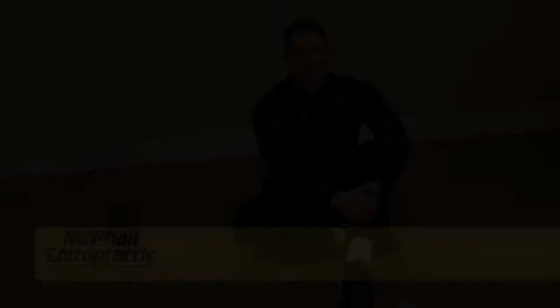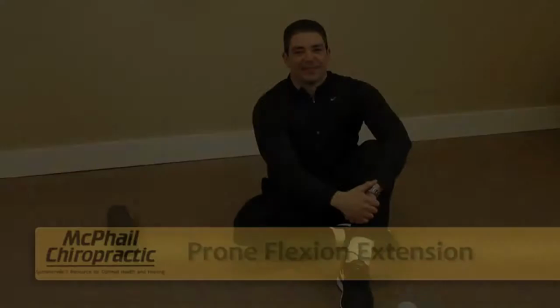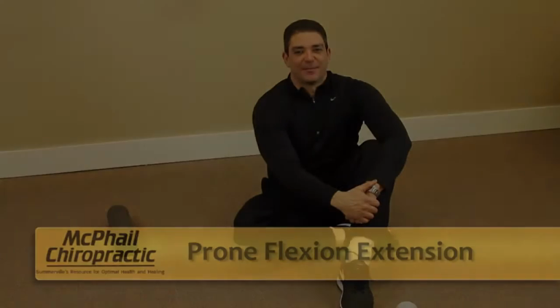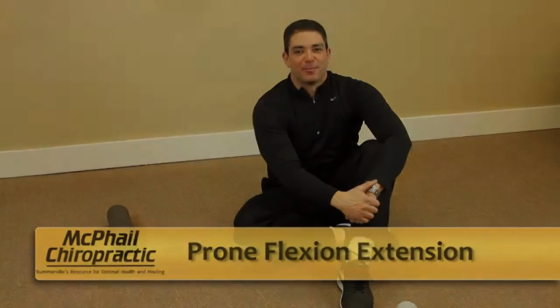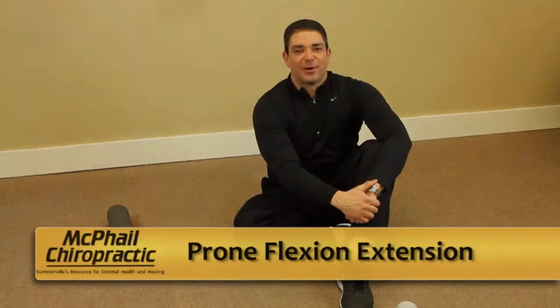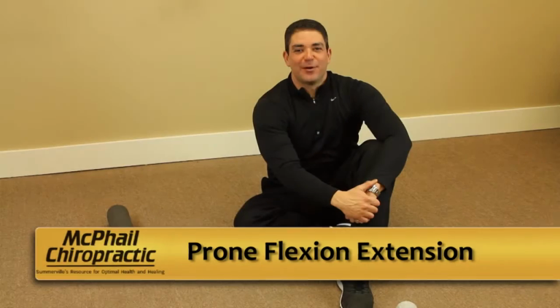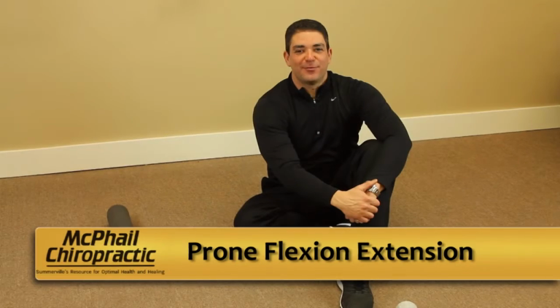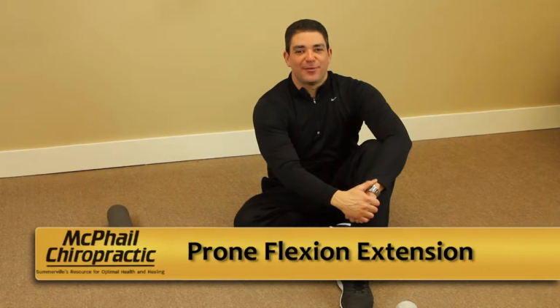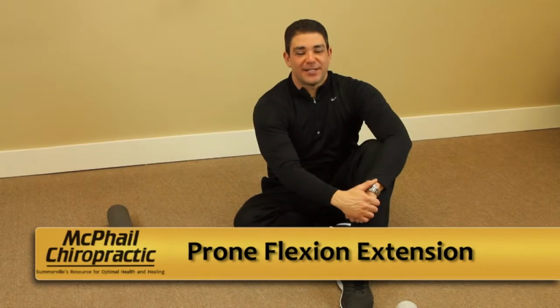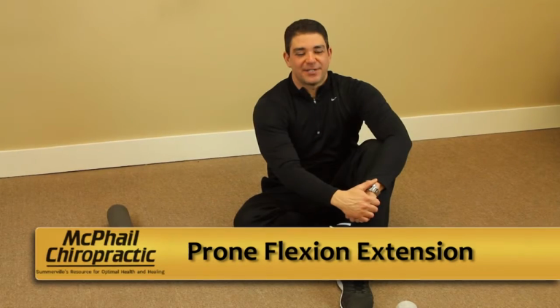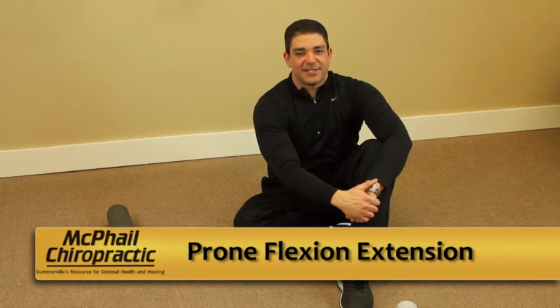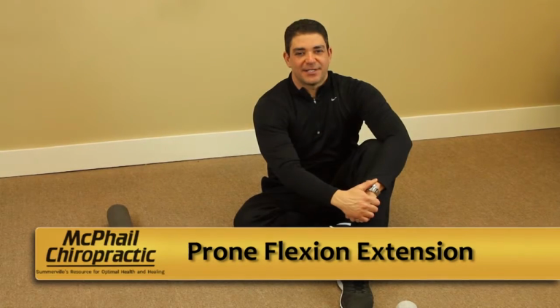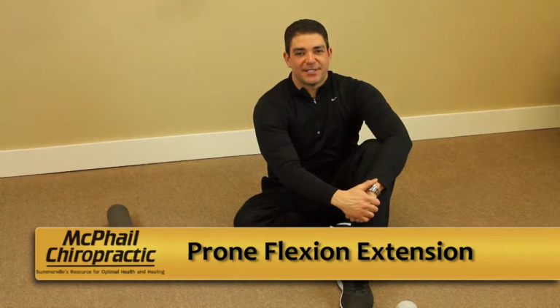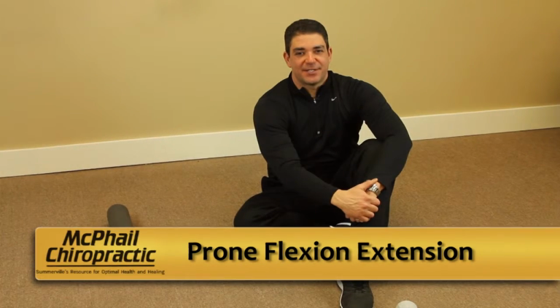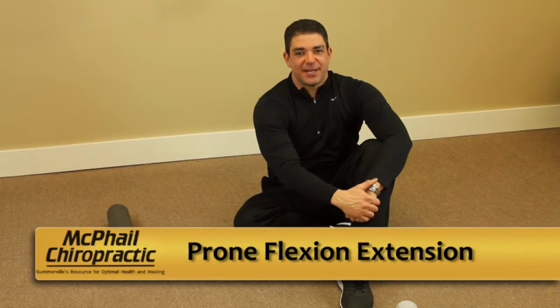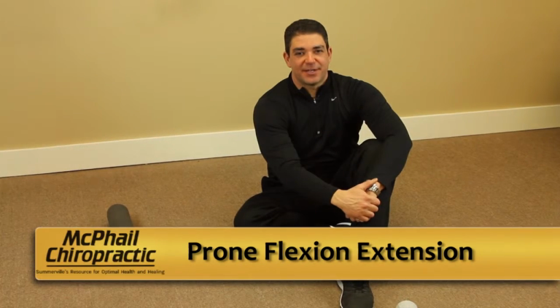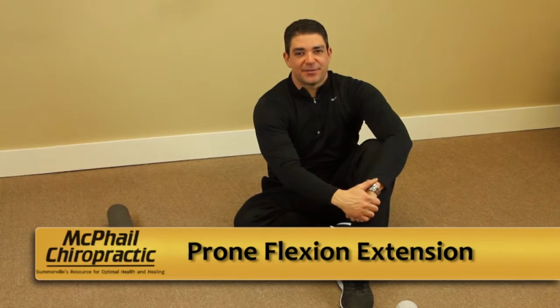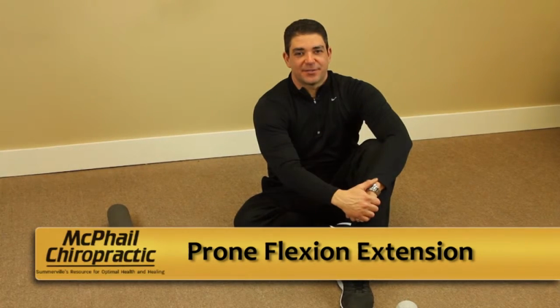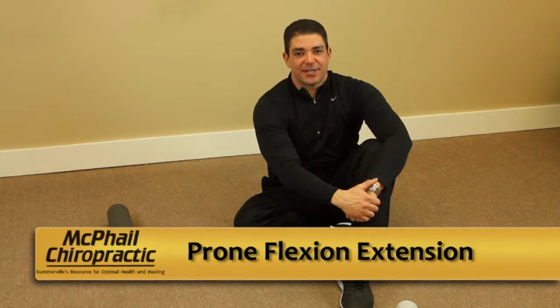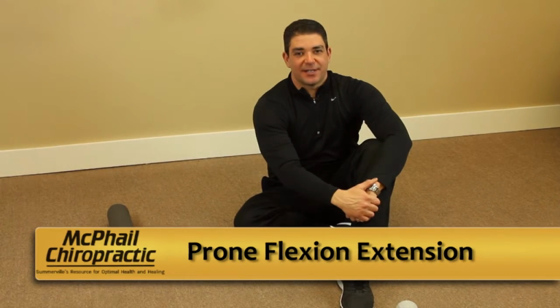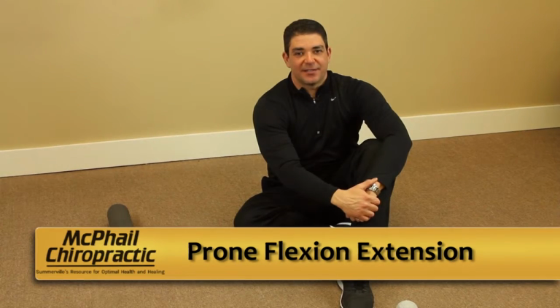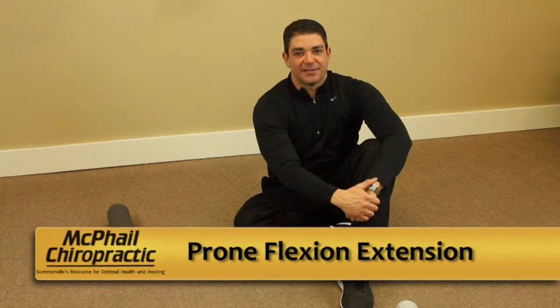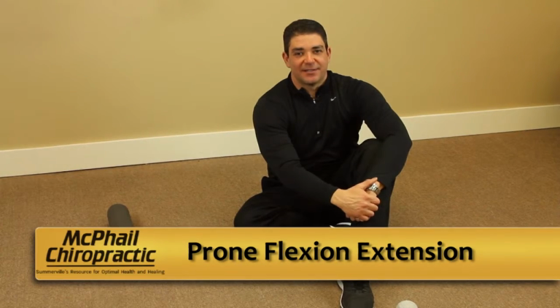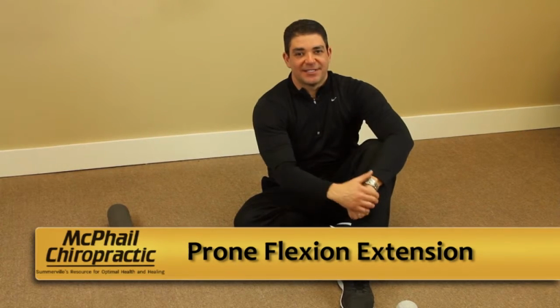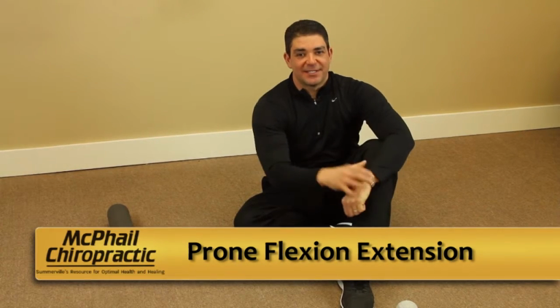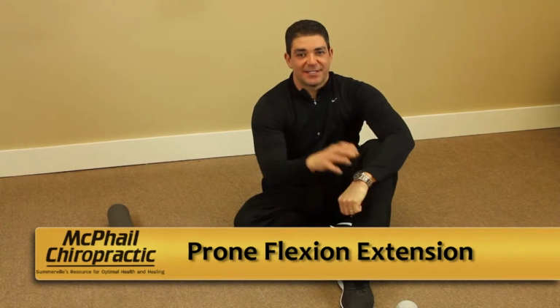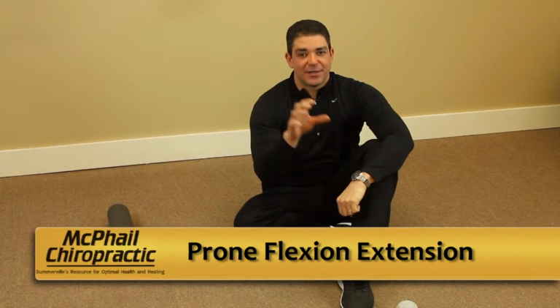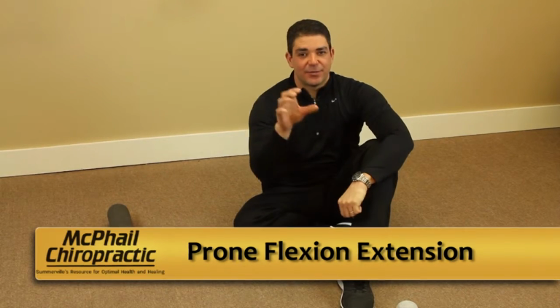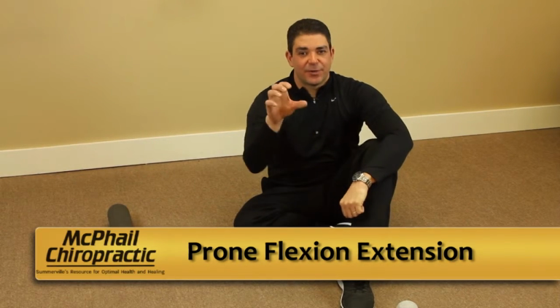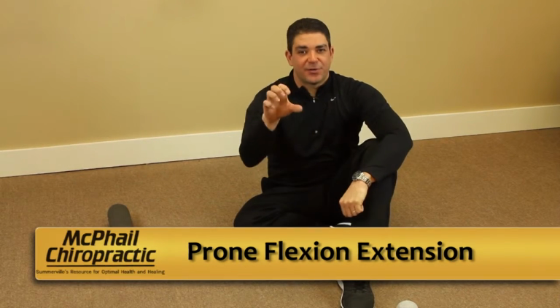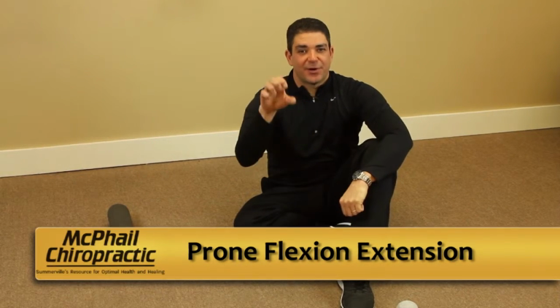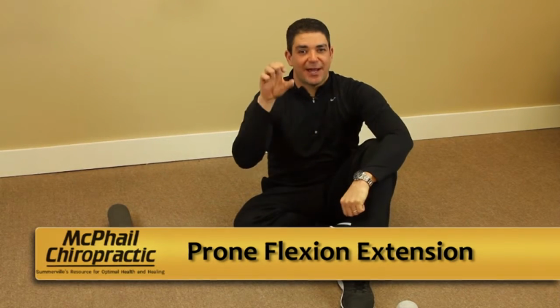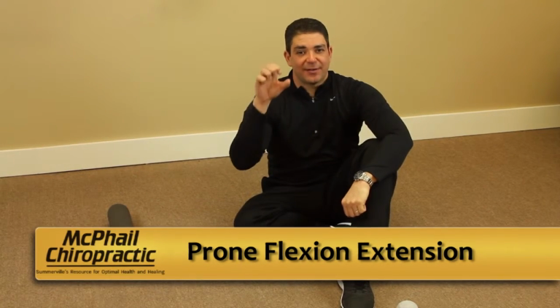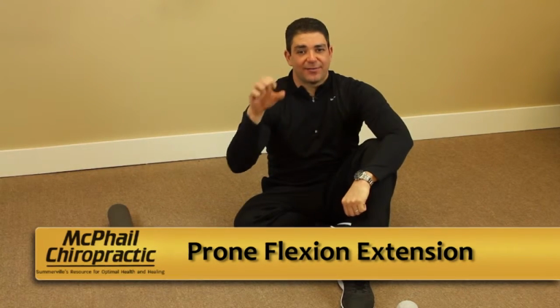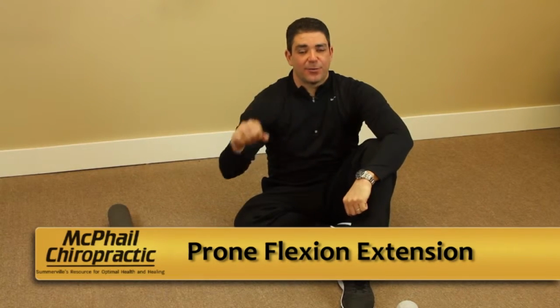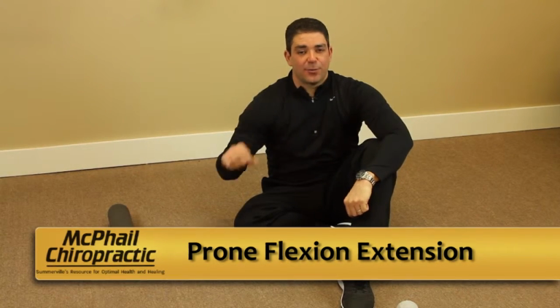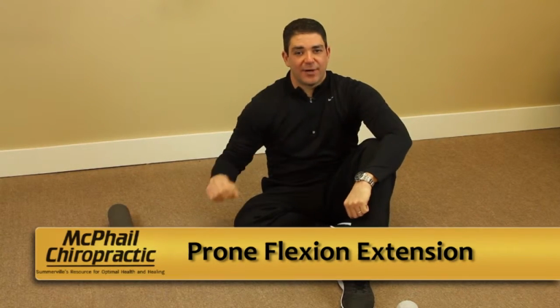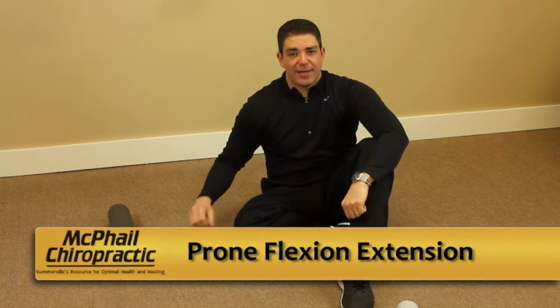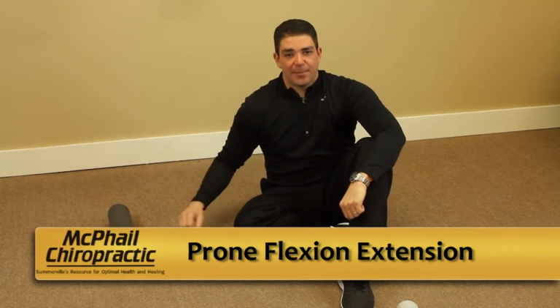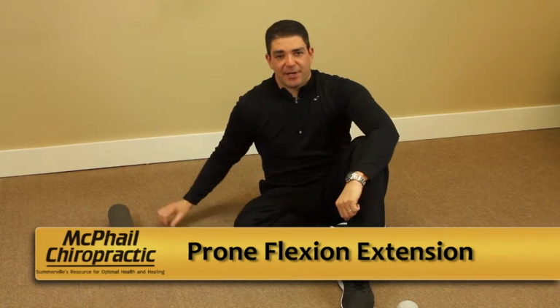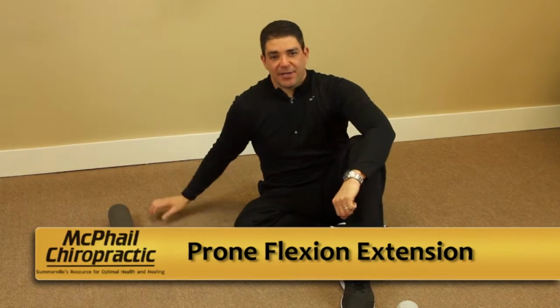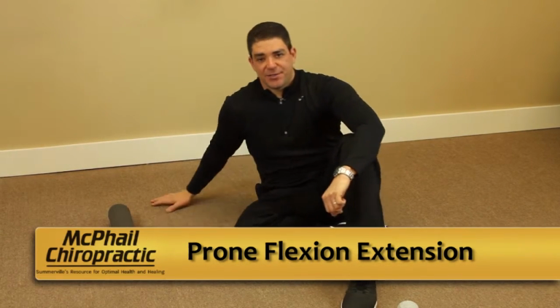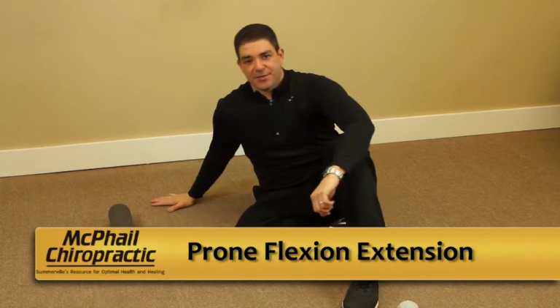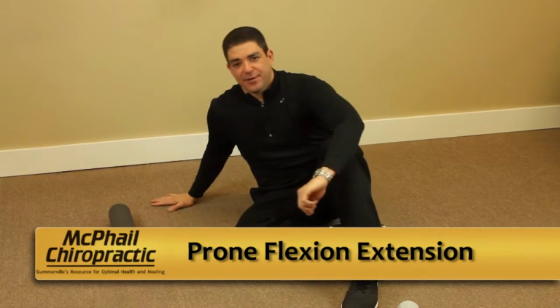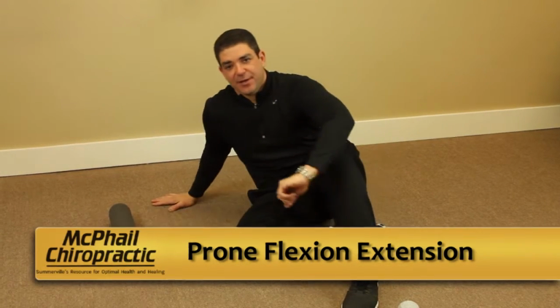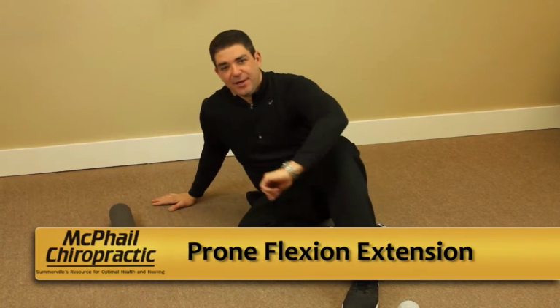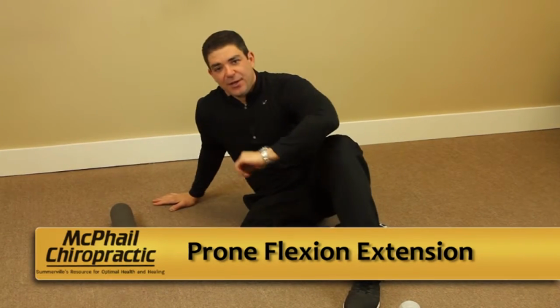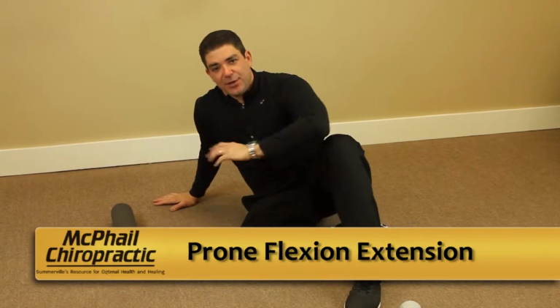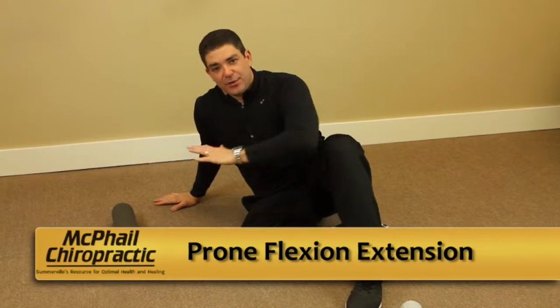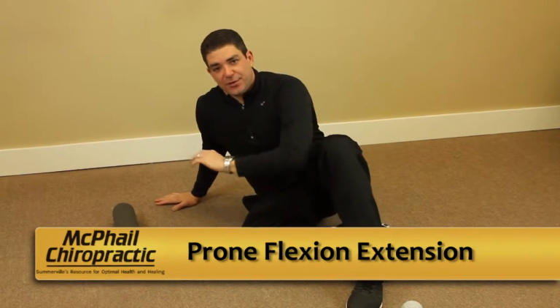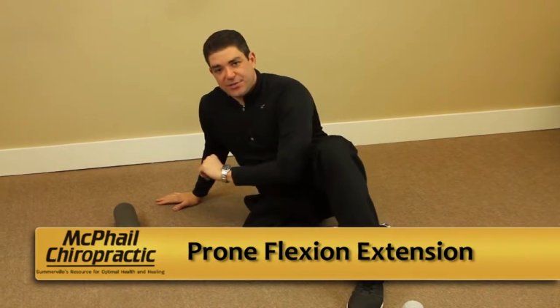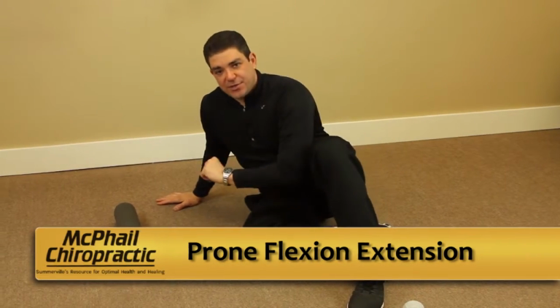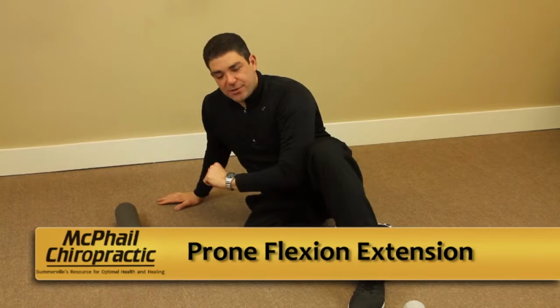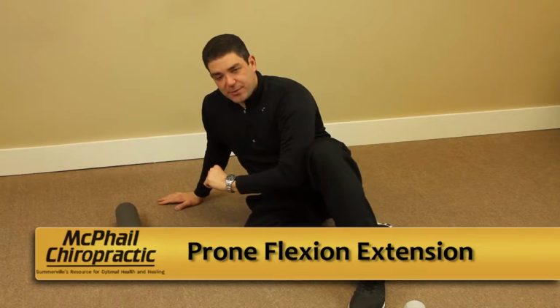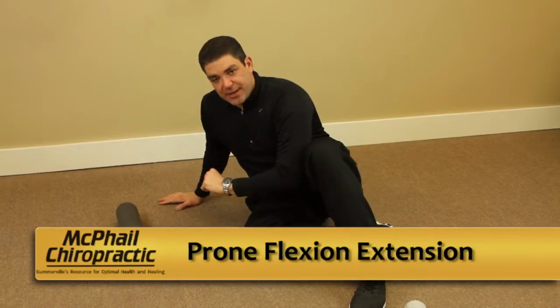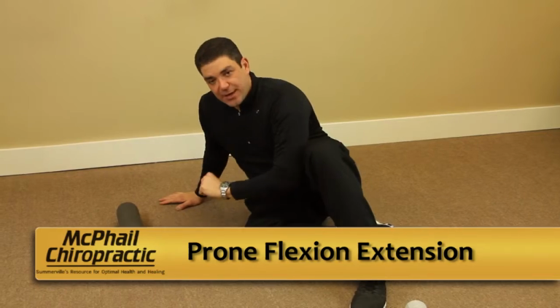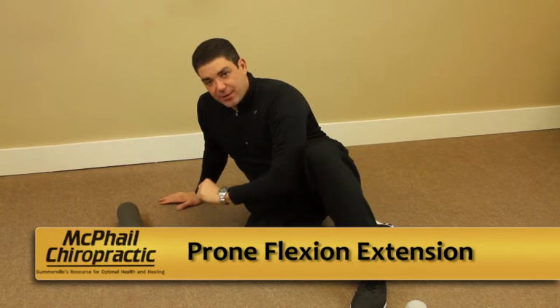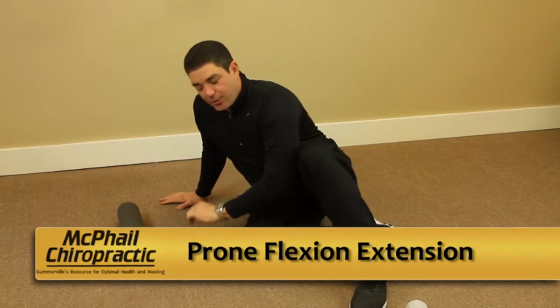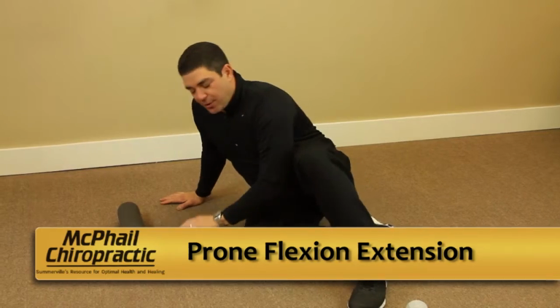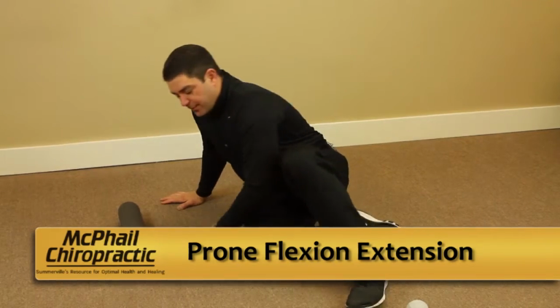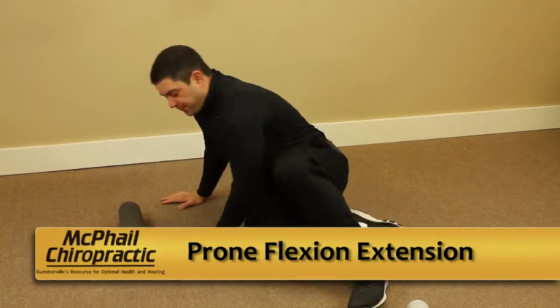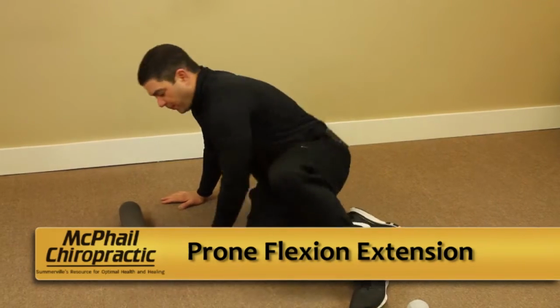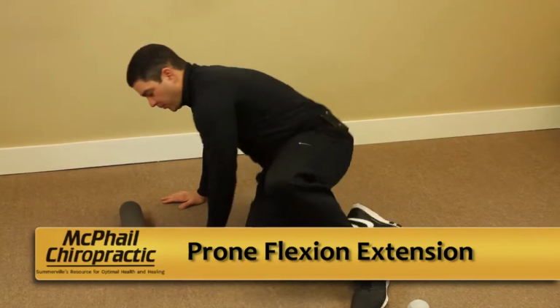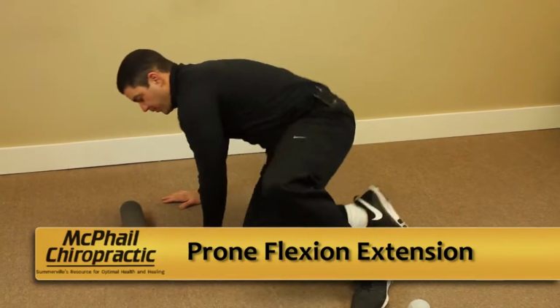Prone Flexion Extension Exercise. This is done to retract the forward head posture. You can do this on your bed or on the floor.